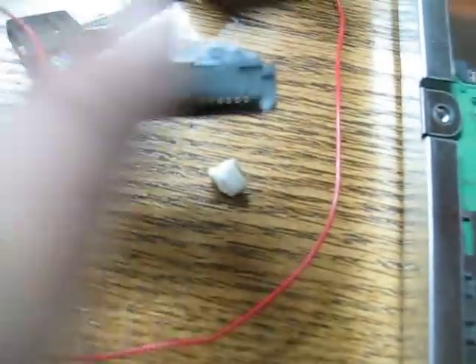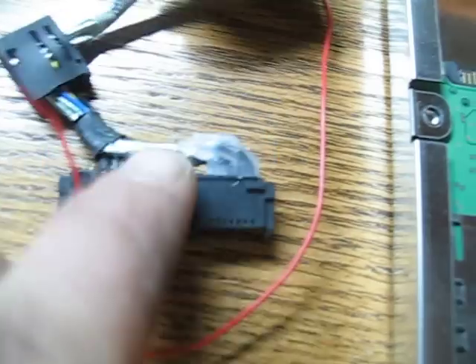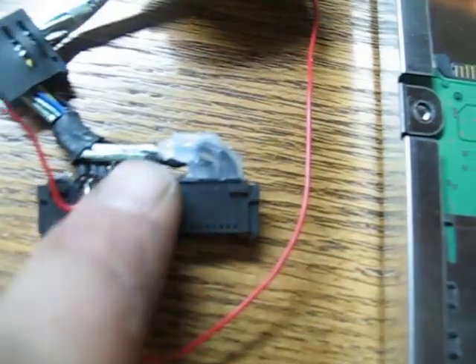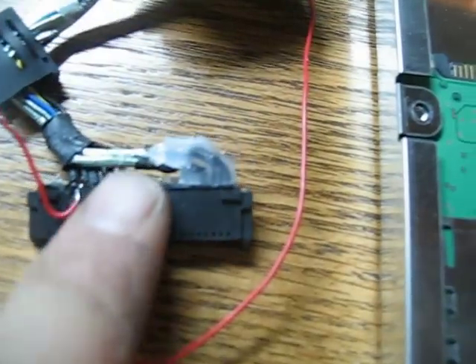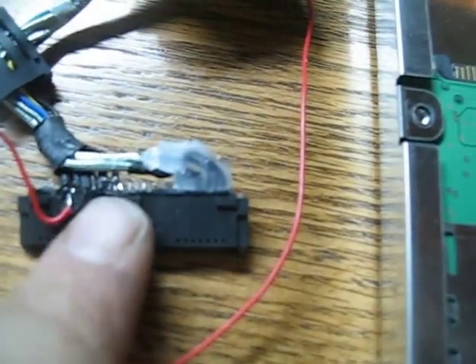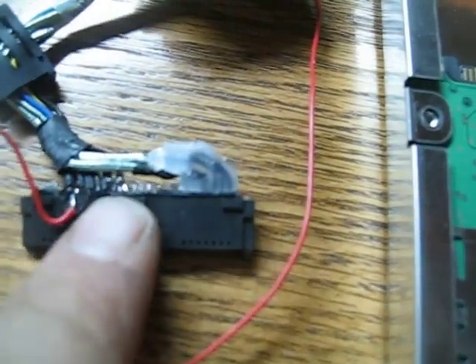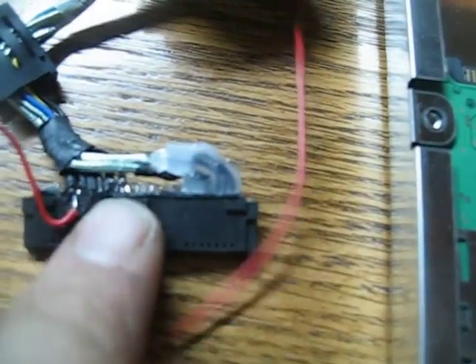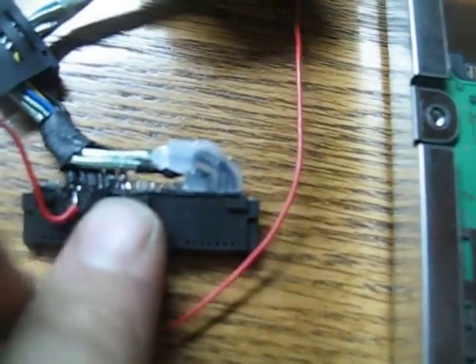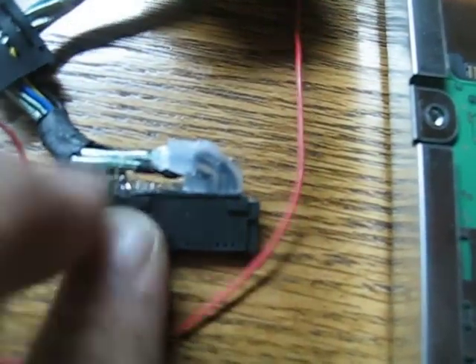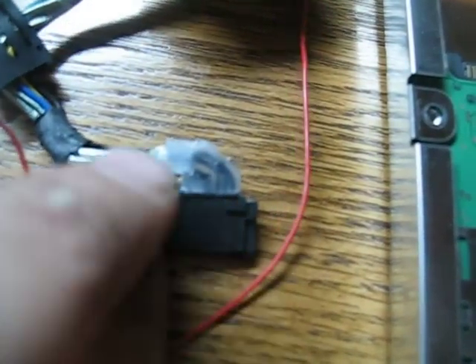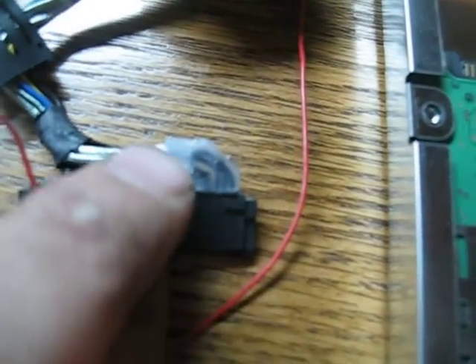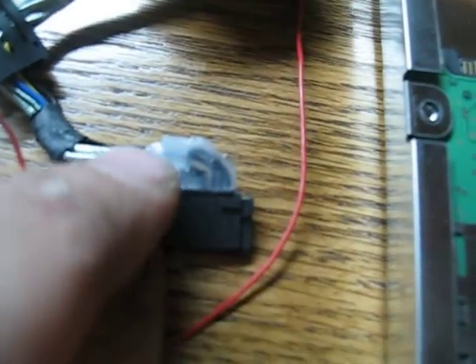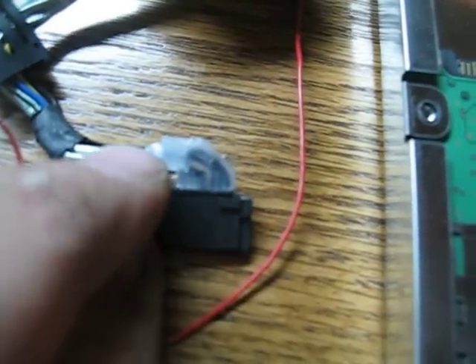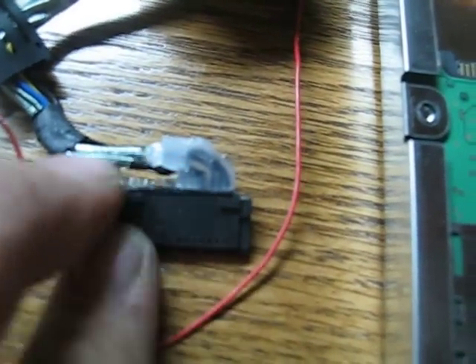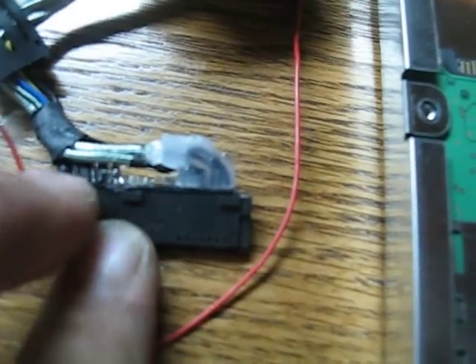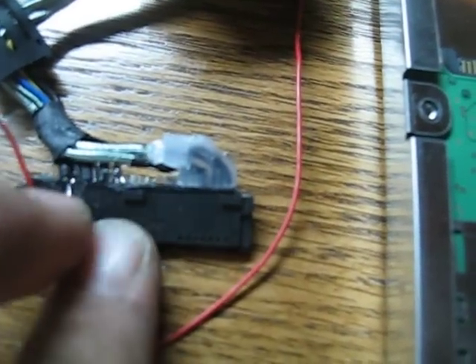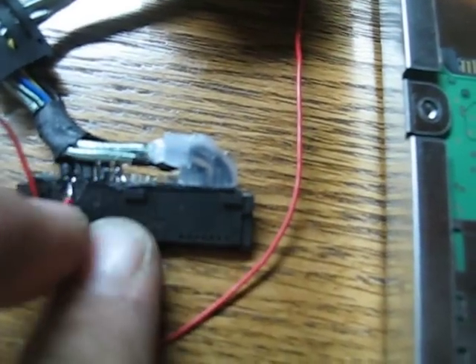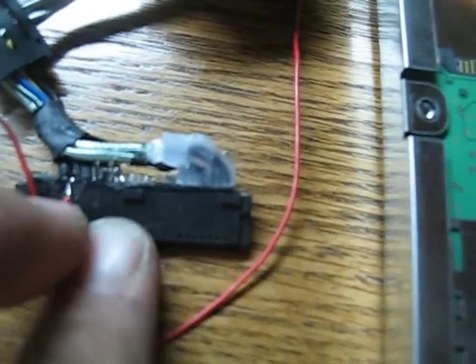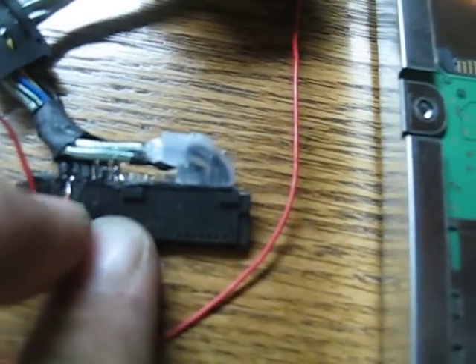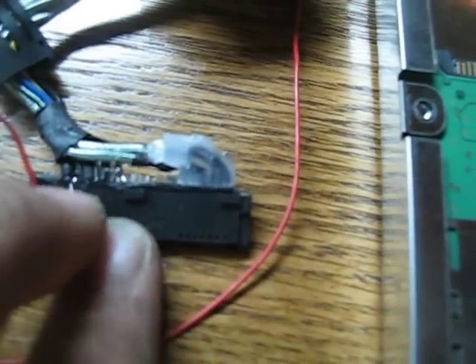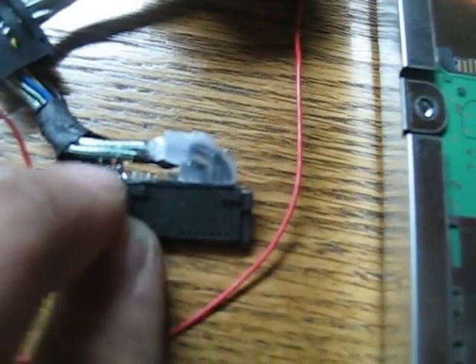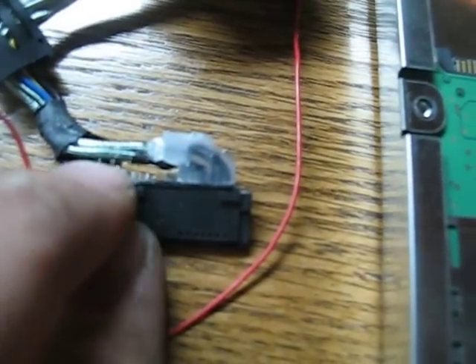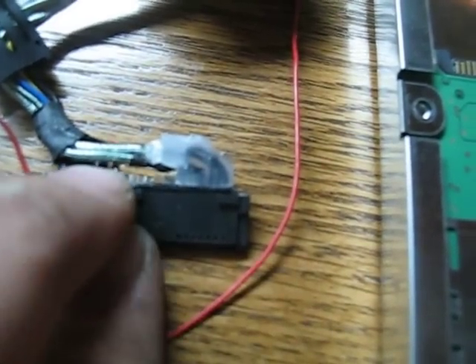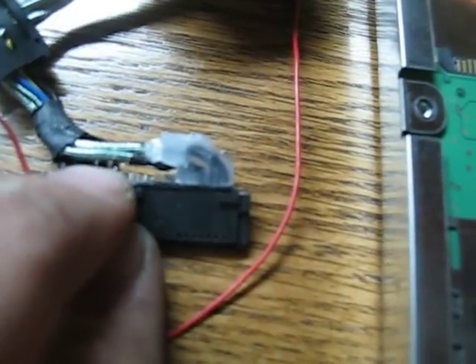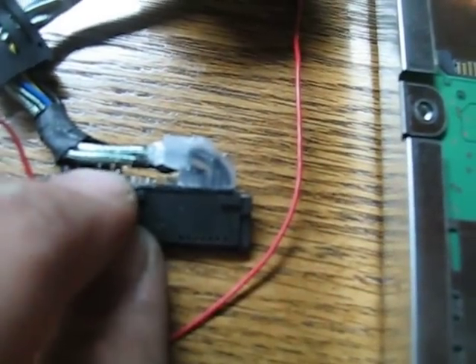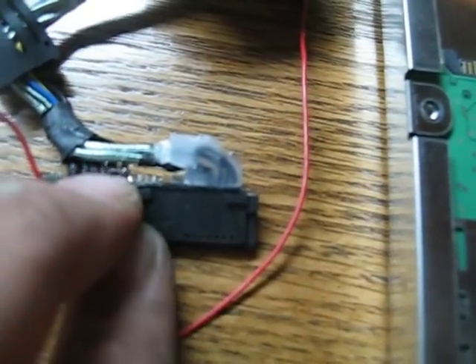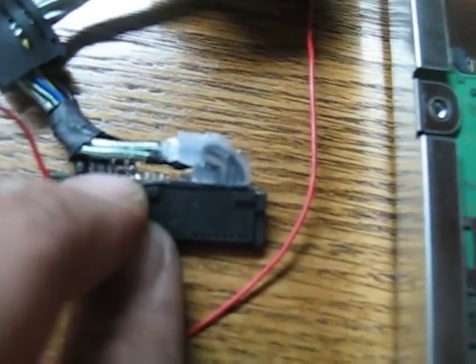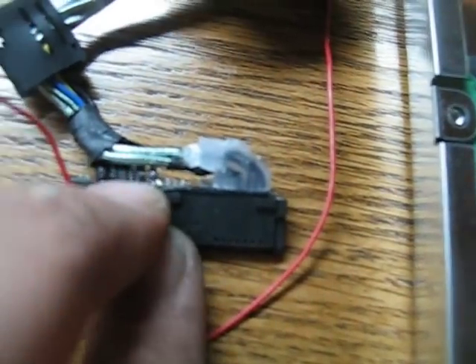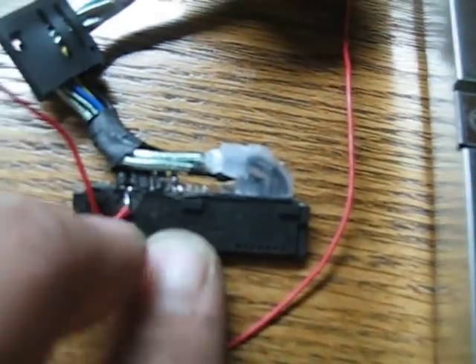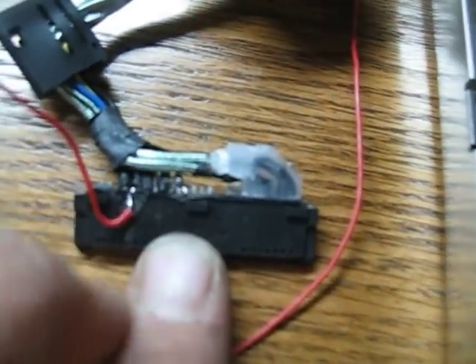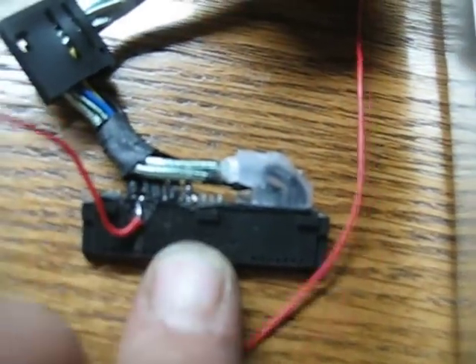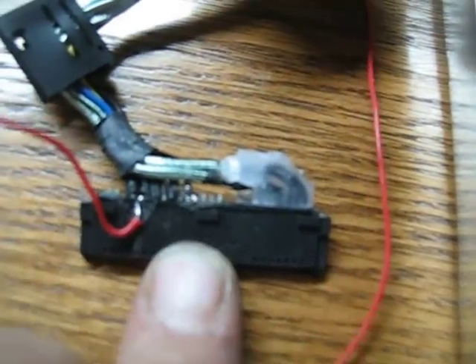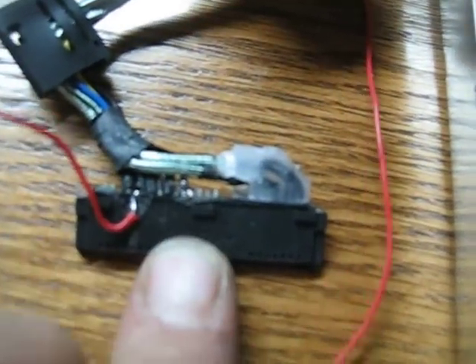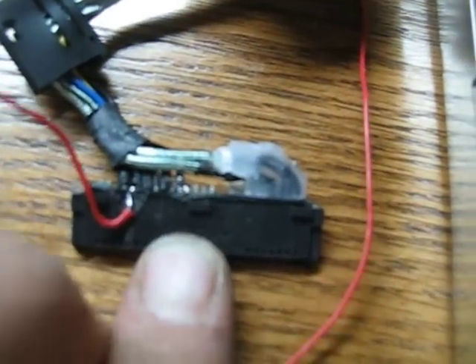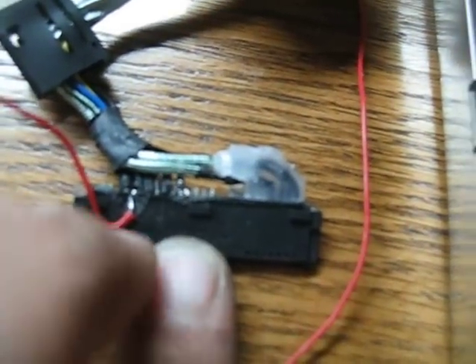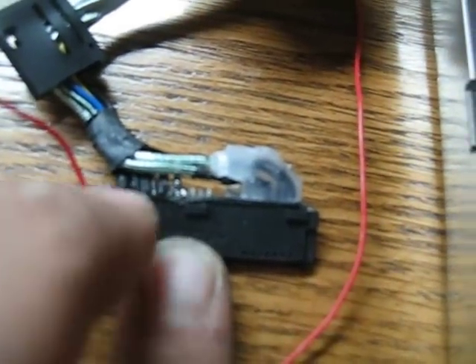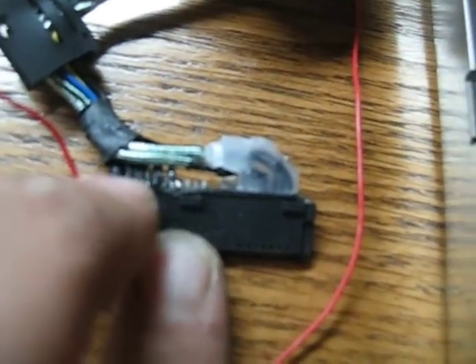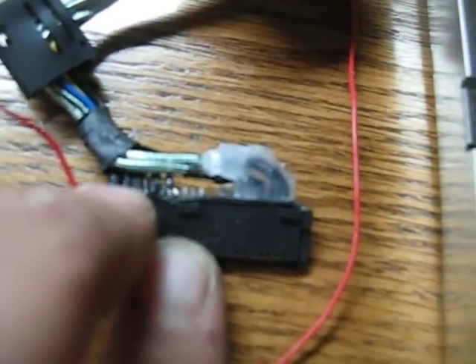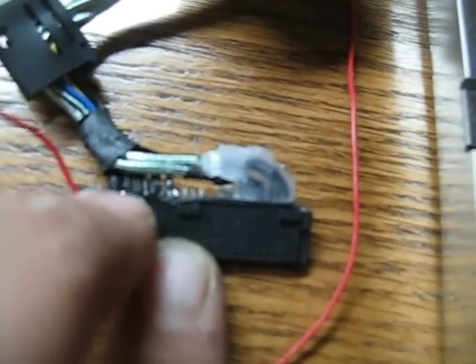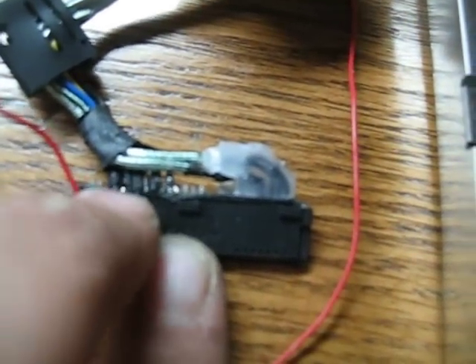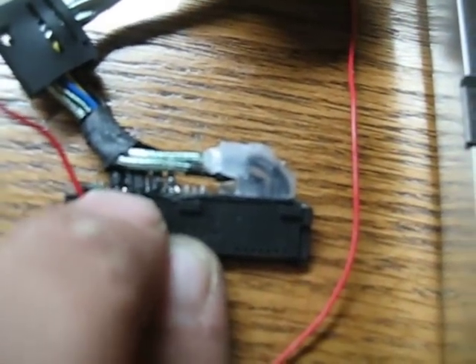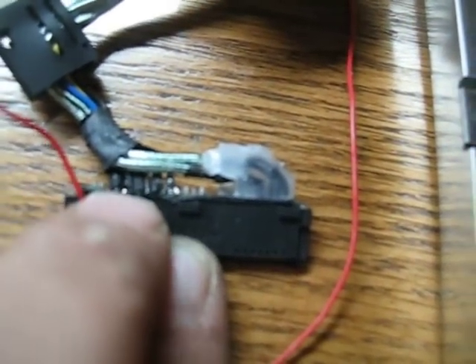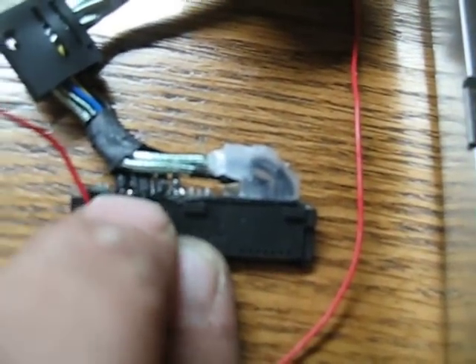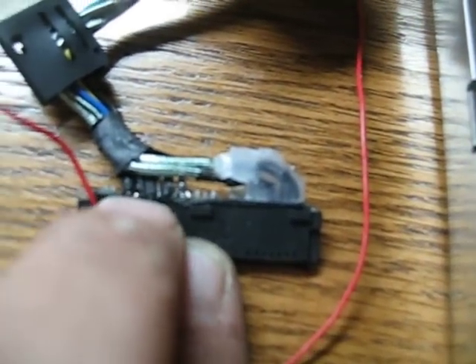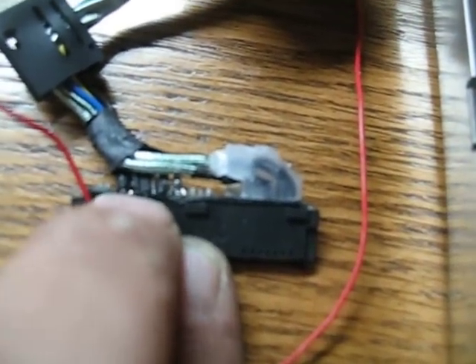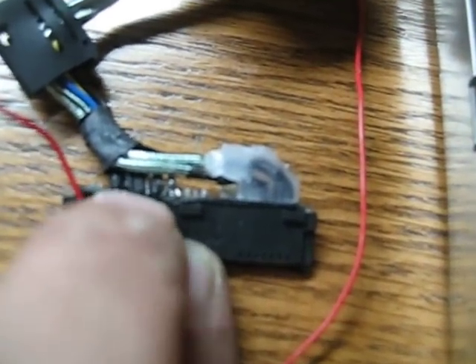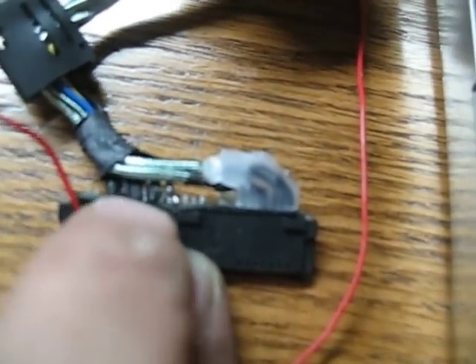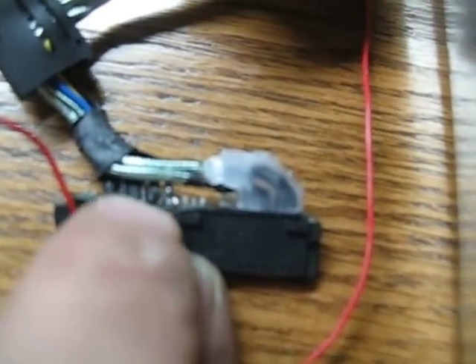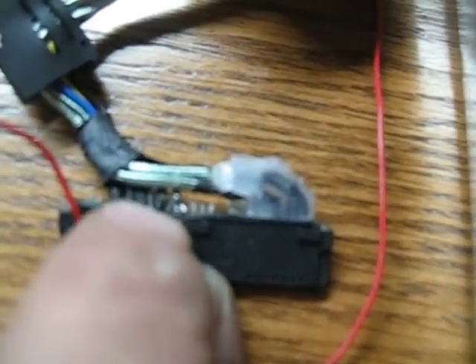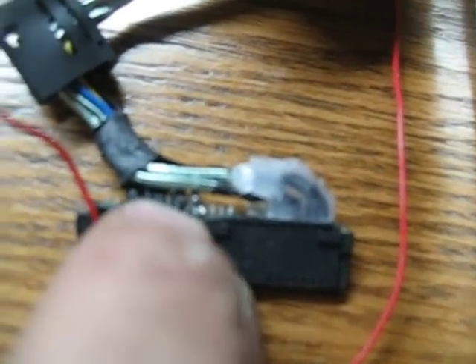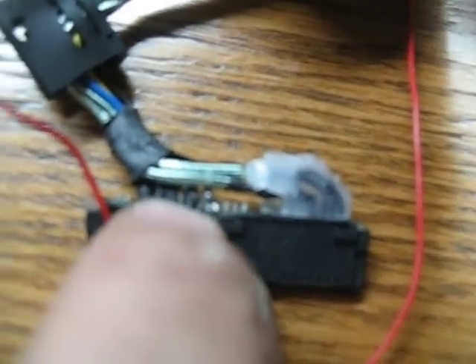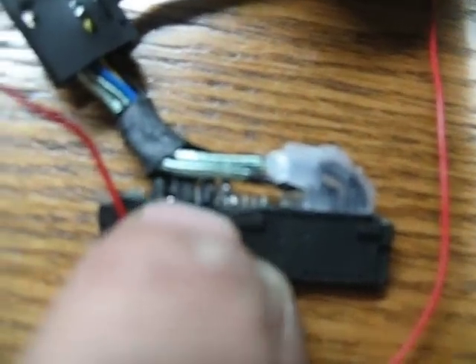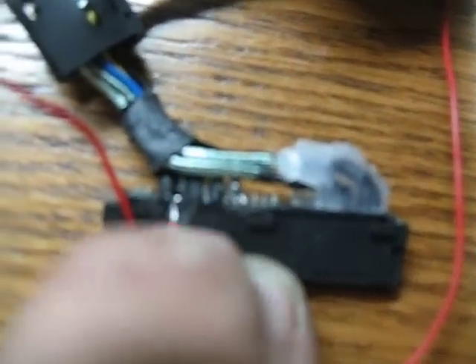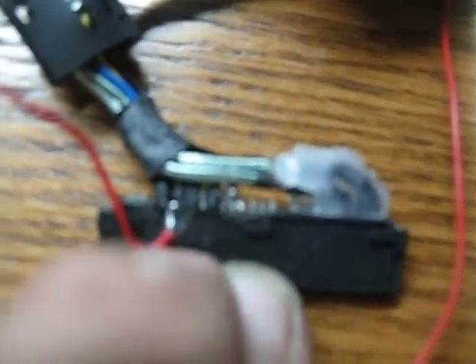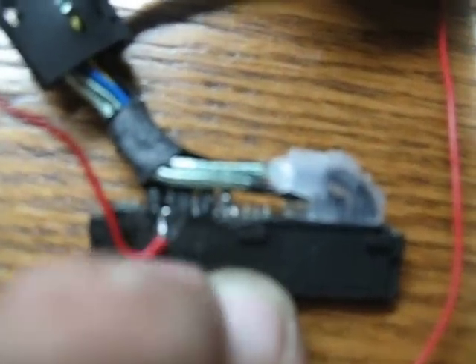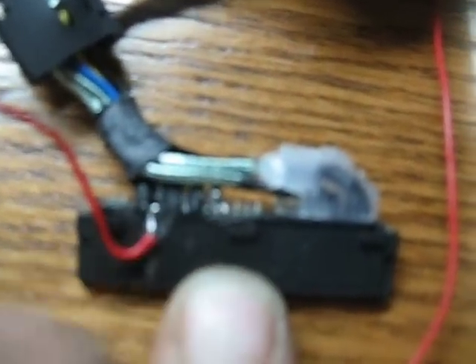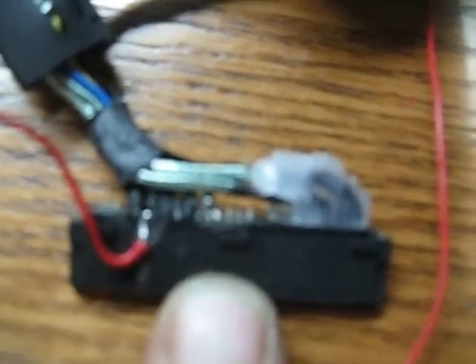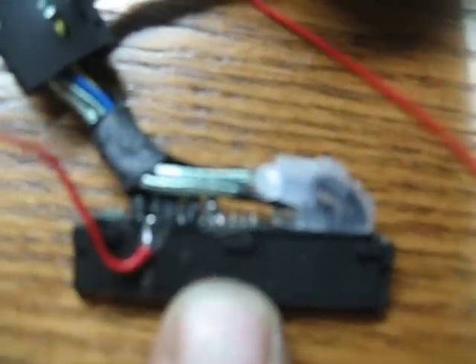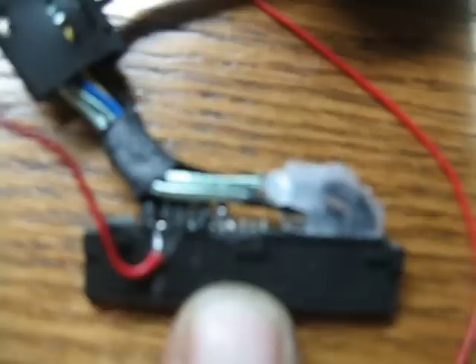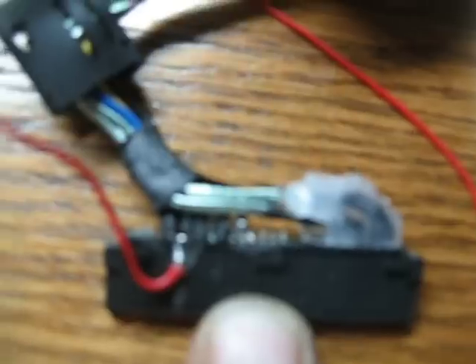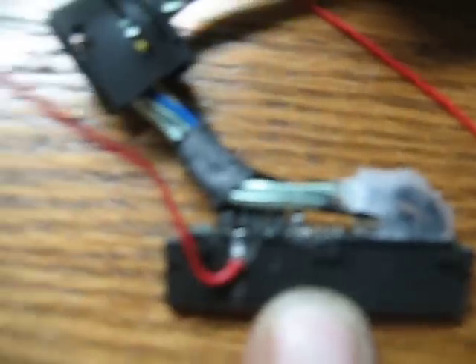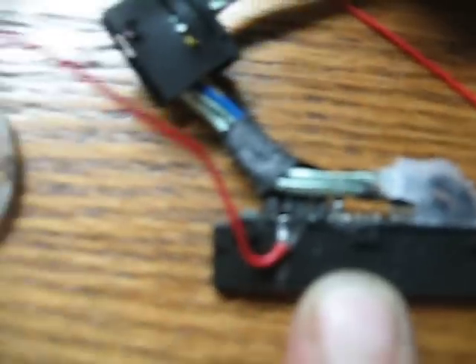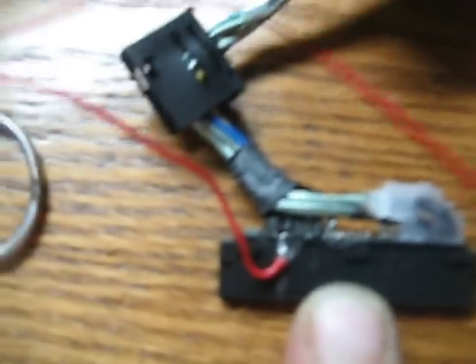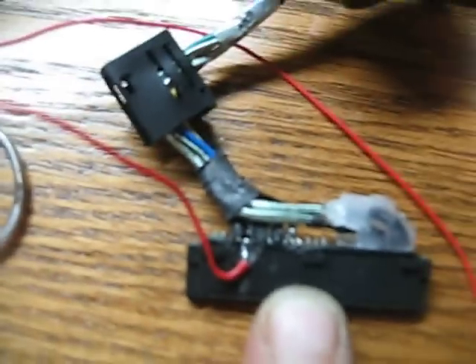Be very careful and take the hot glue off. If it takes you a little while, it will take a little longer — it's worth it. You don't want to mess these pins up.